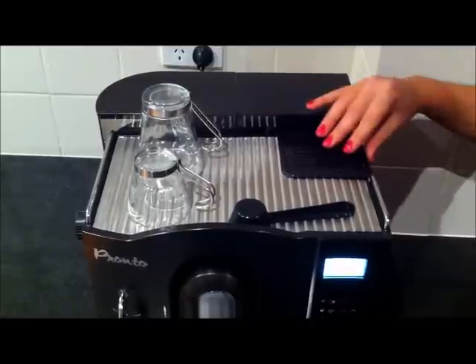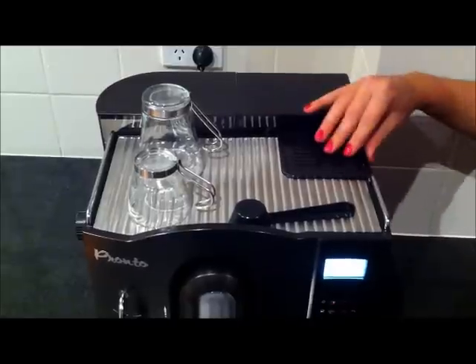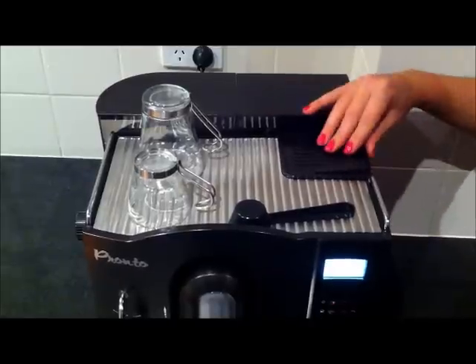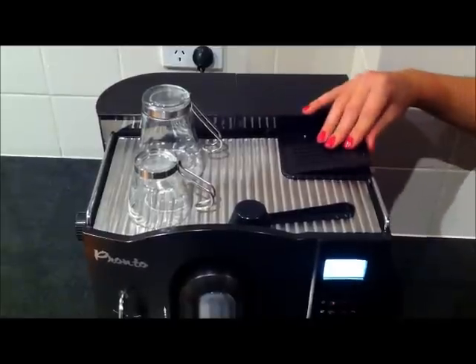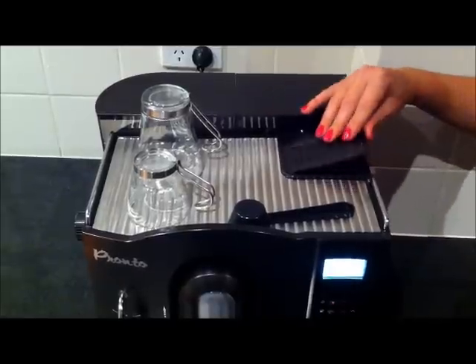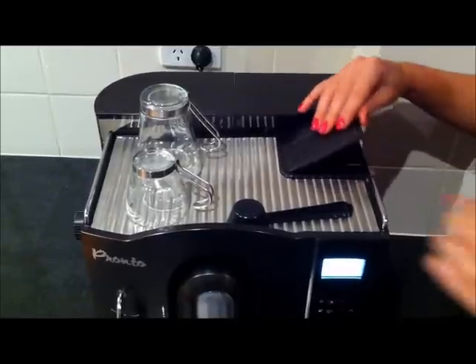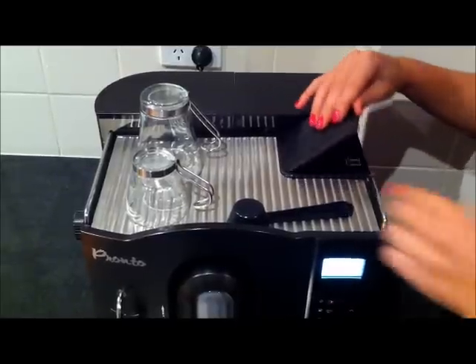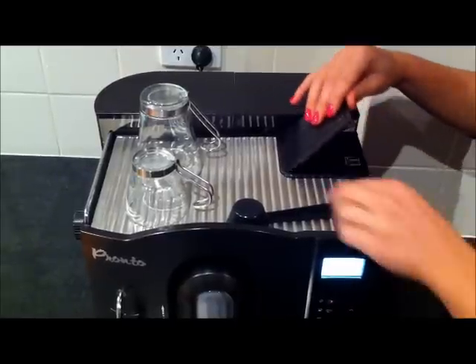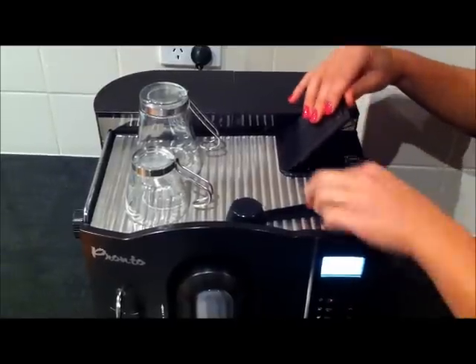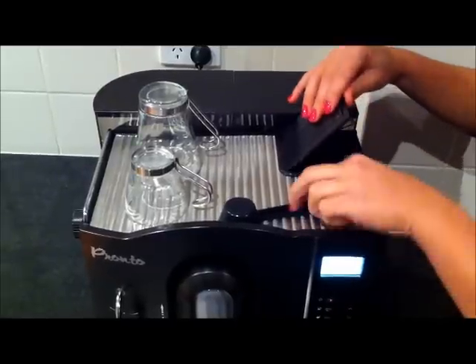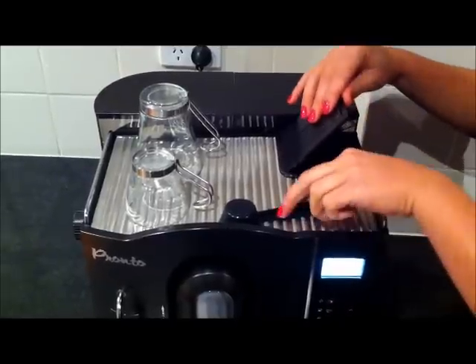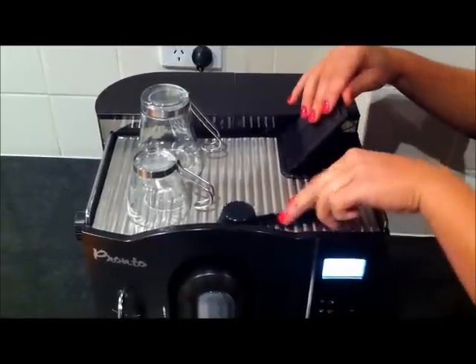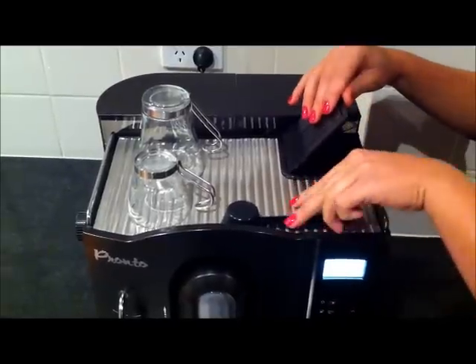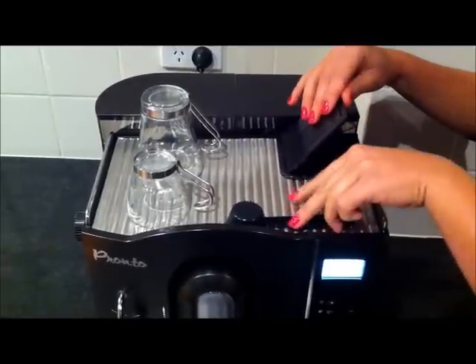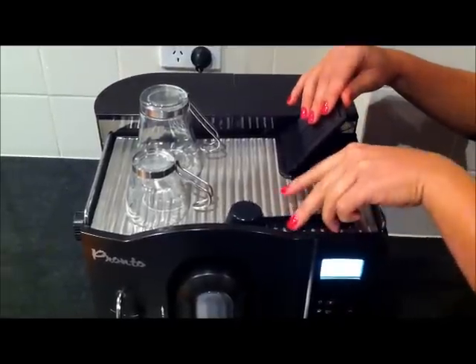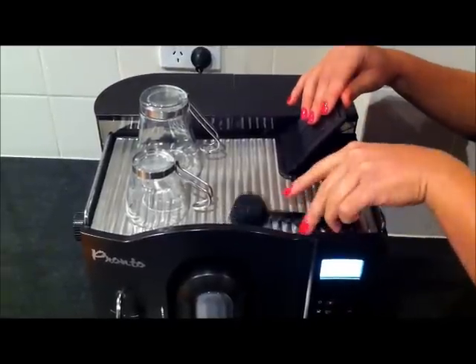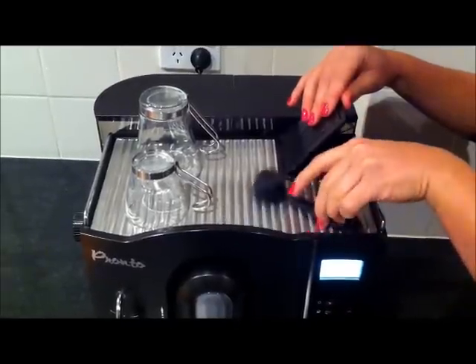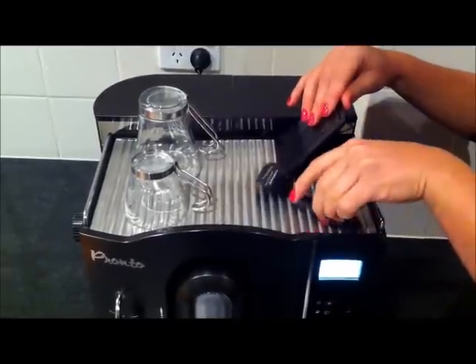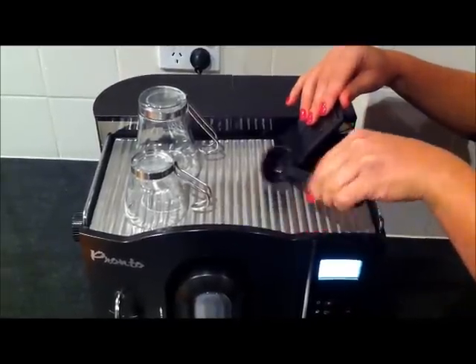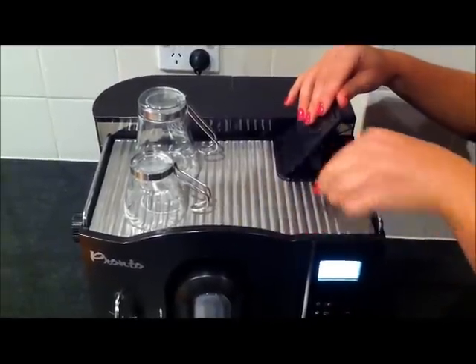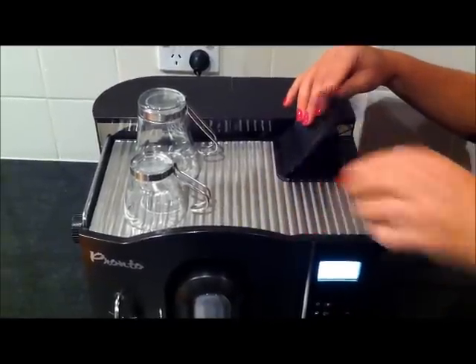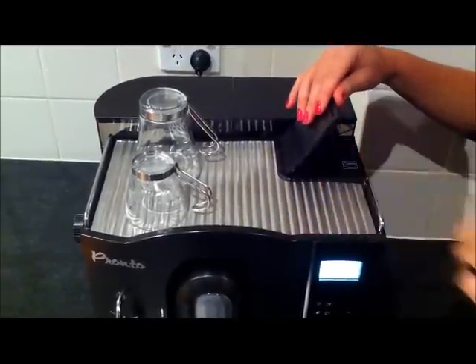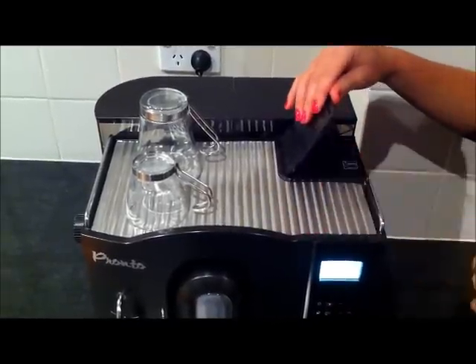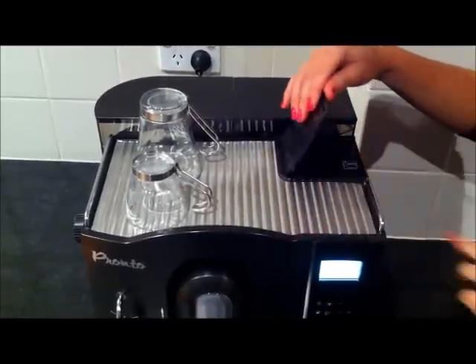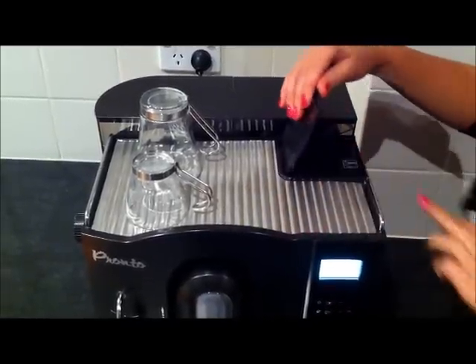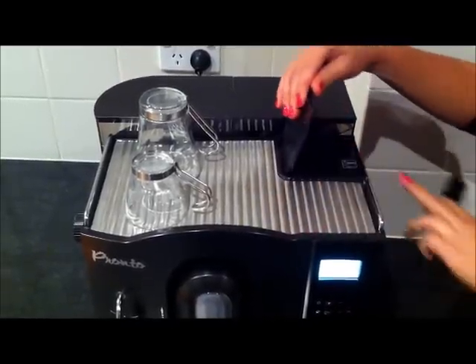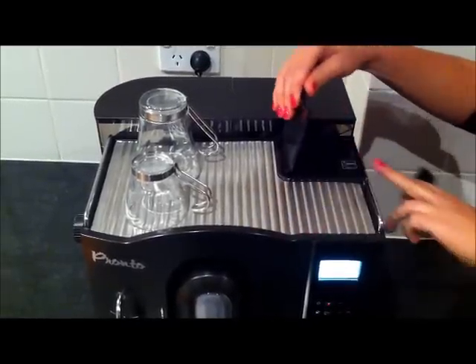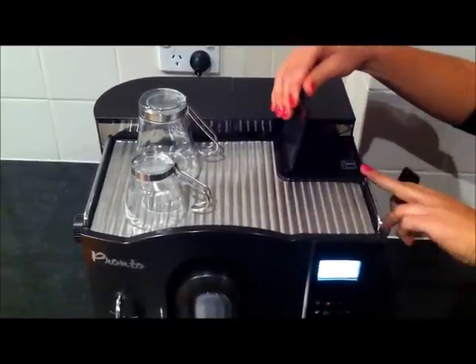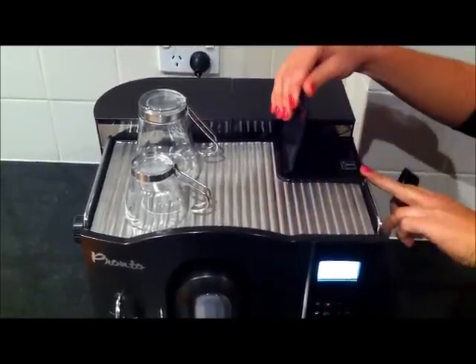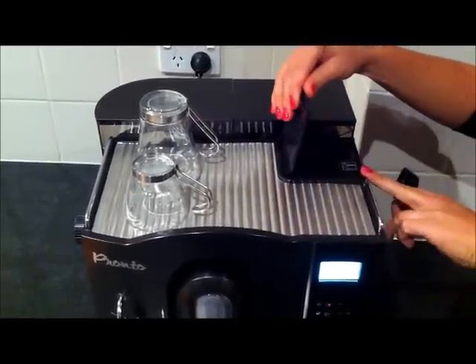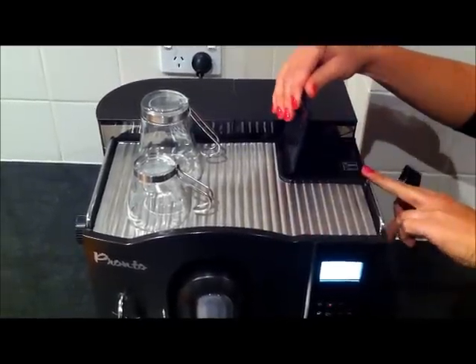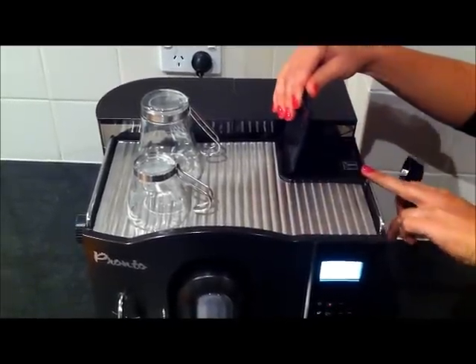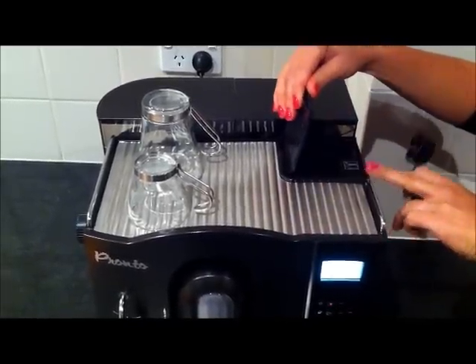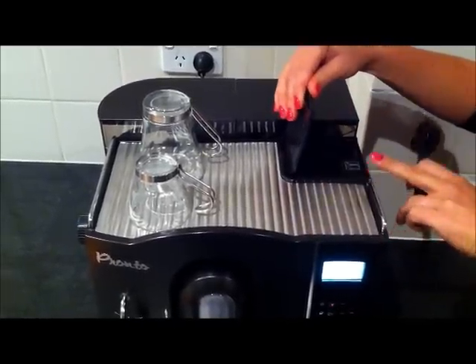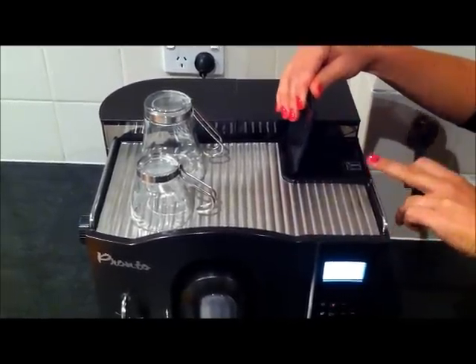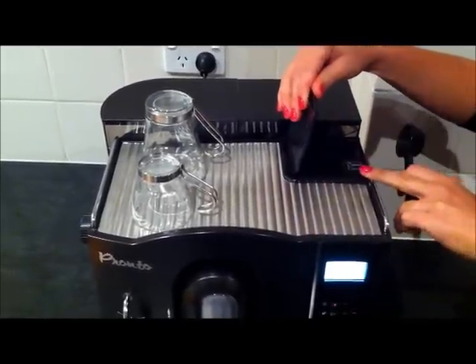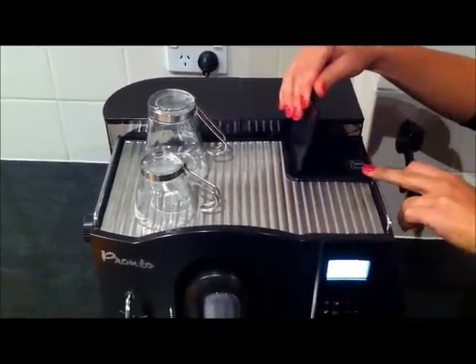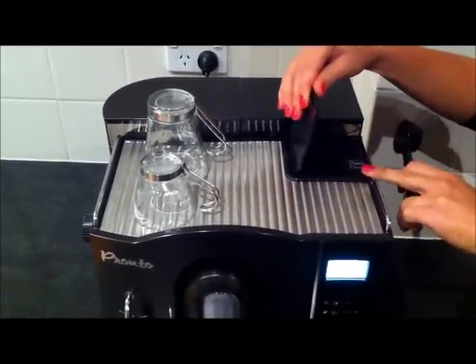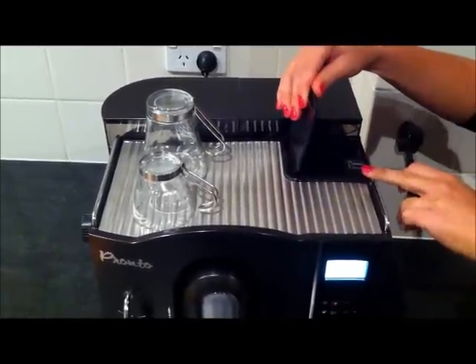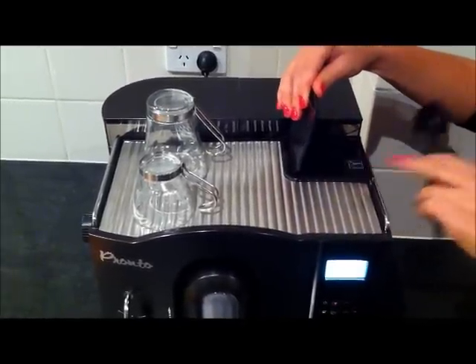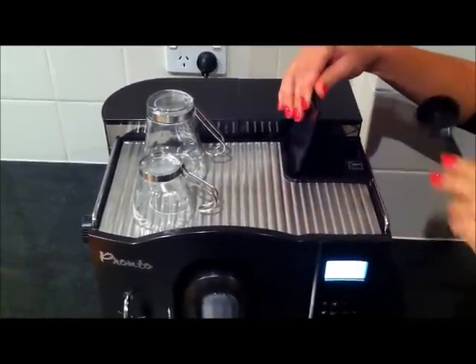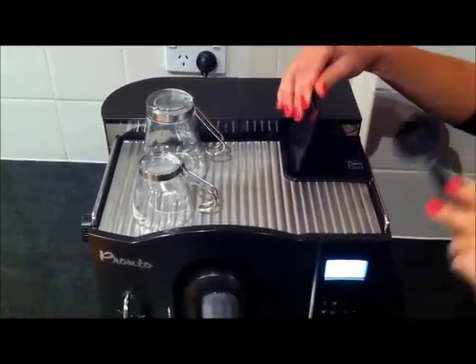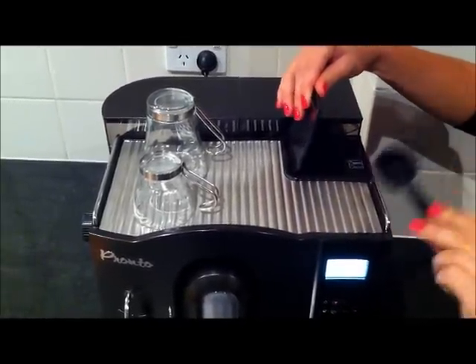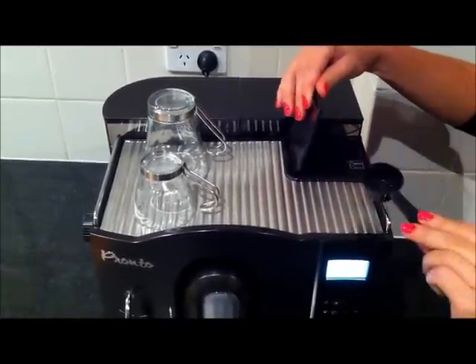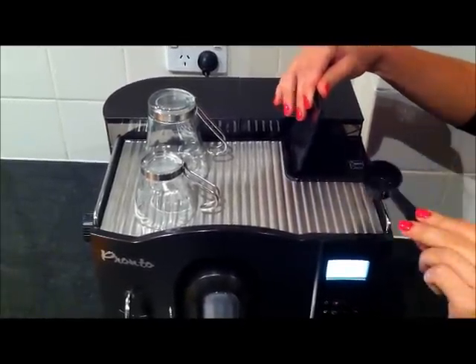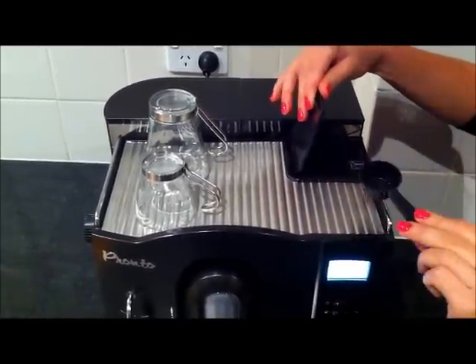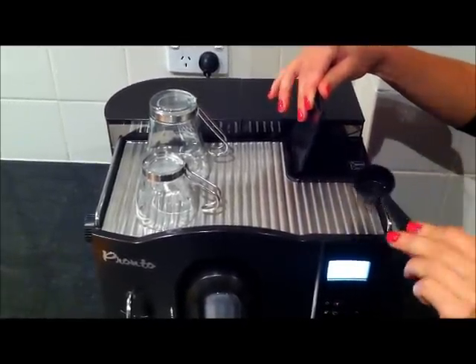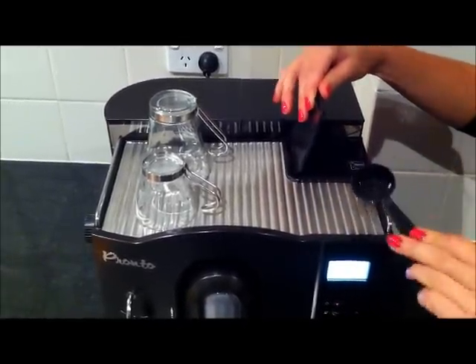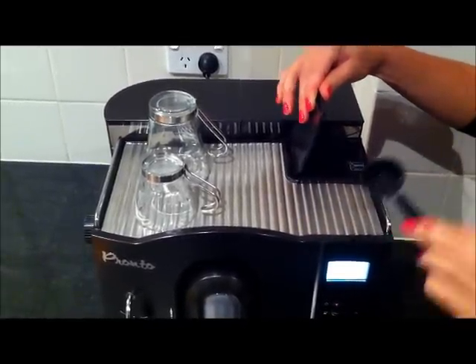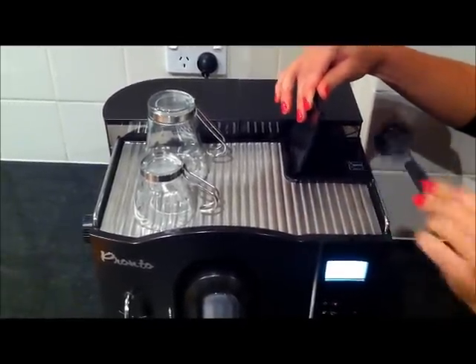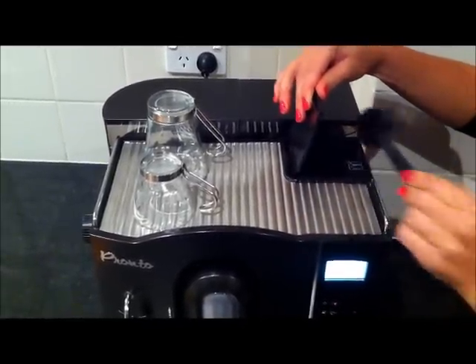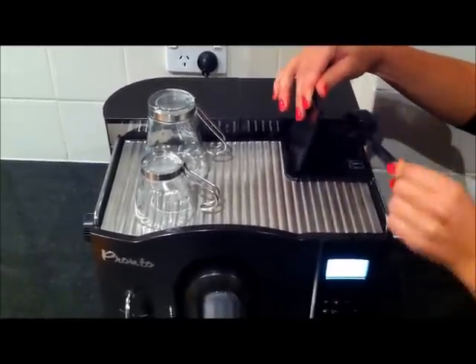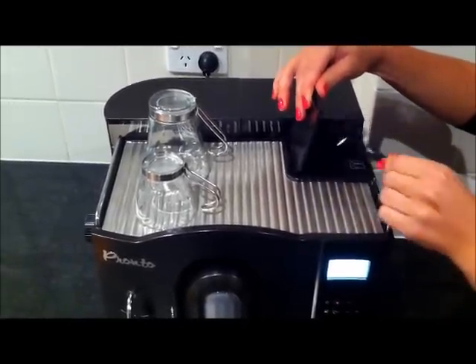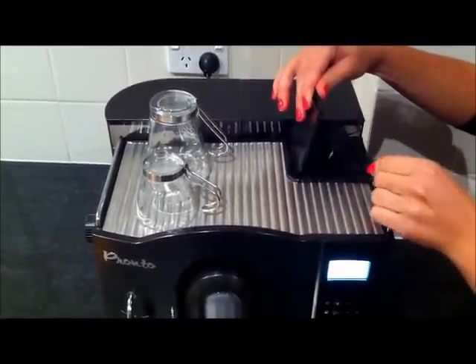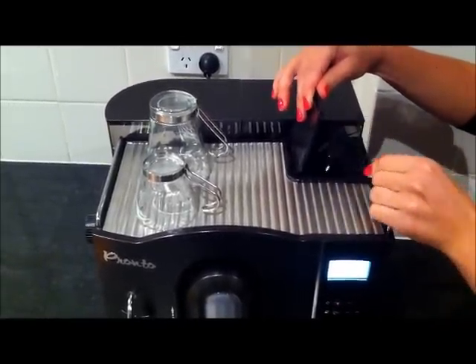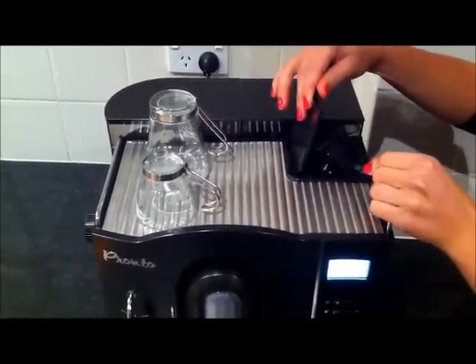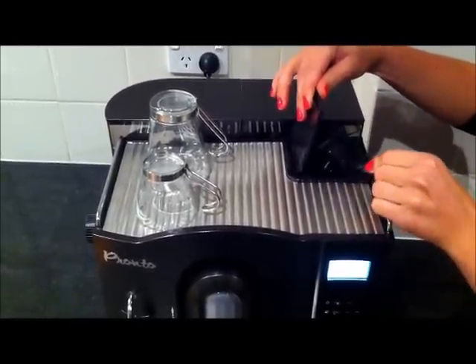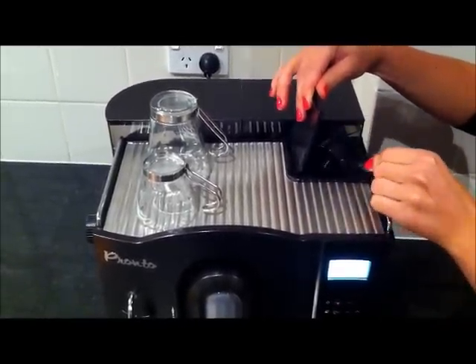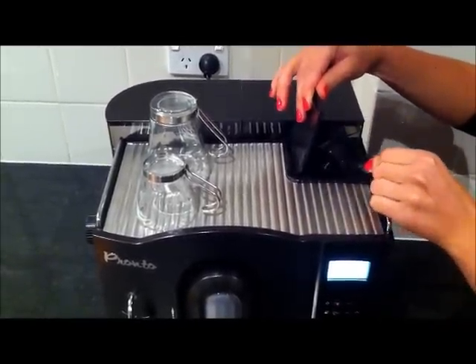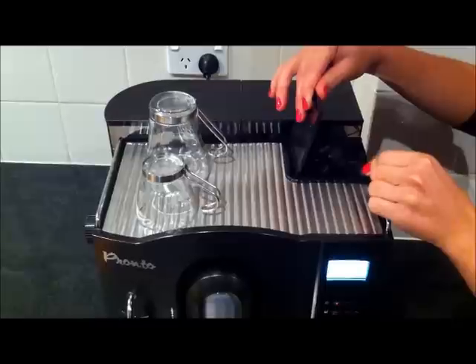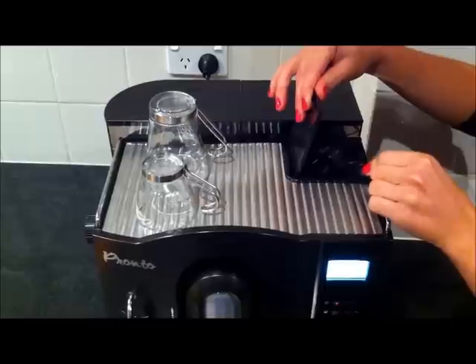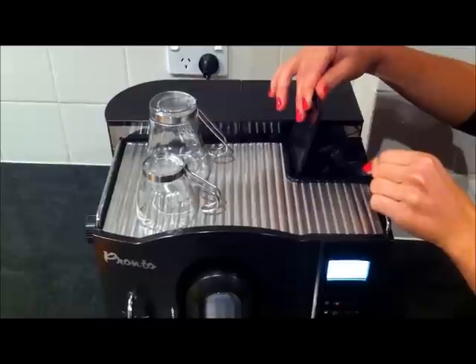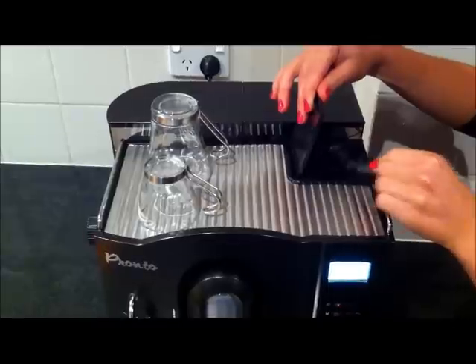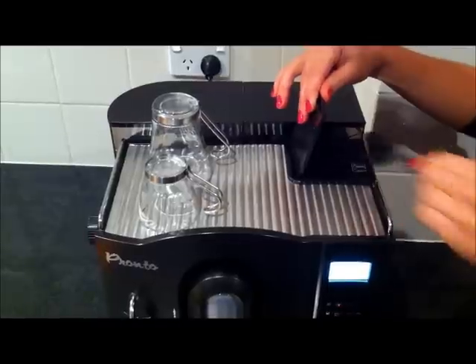If you'd like to use already ground coffee or decaffeinated coffee, all you need to do is place your coffee powder in this section.